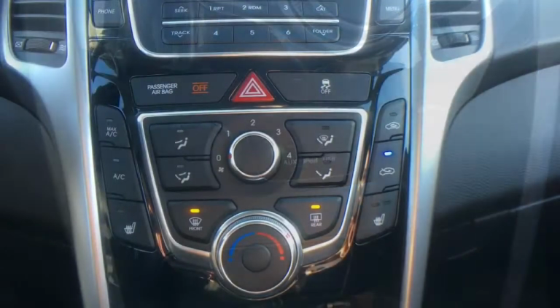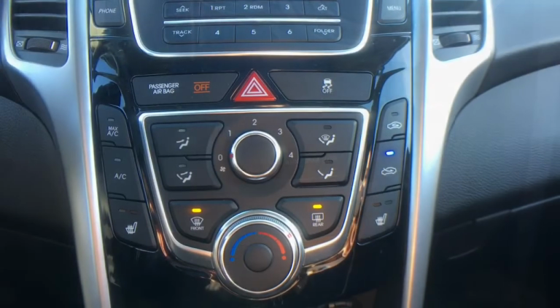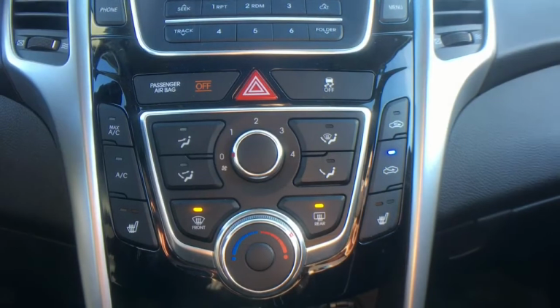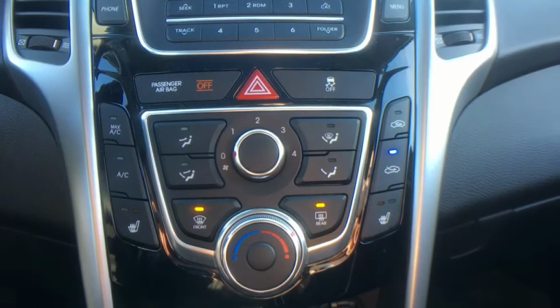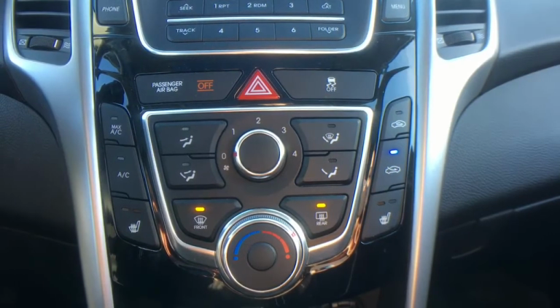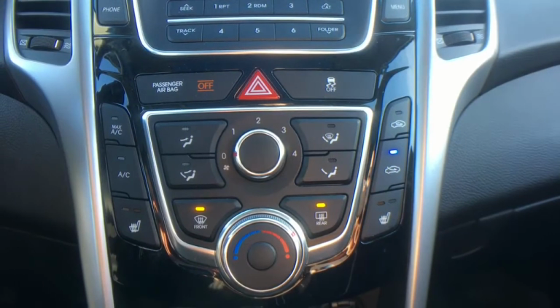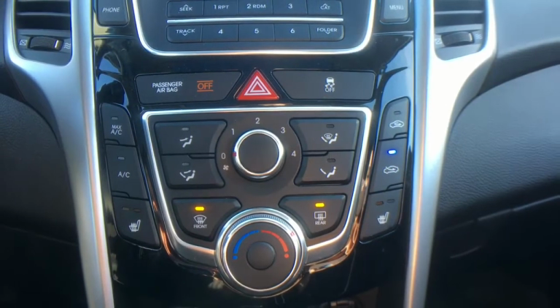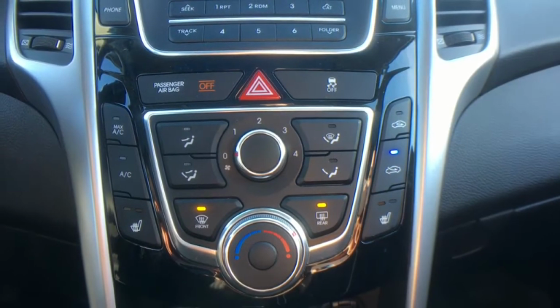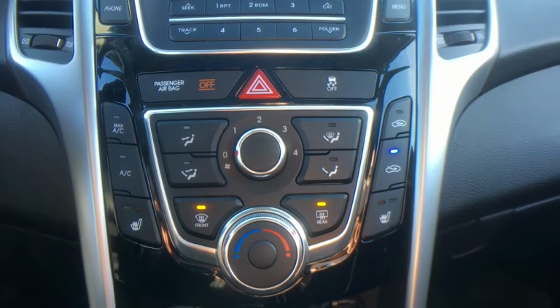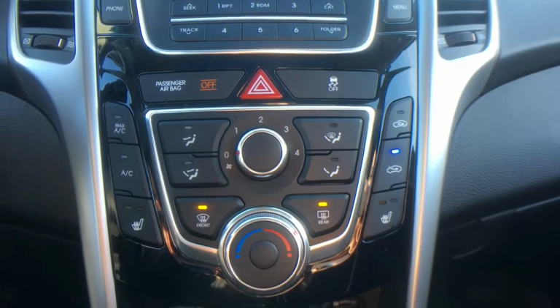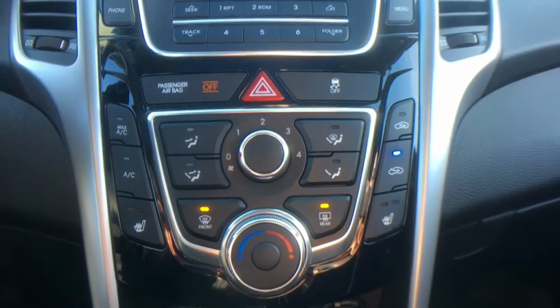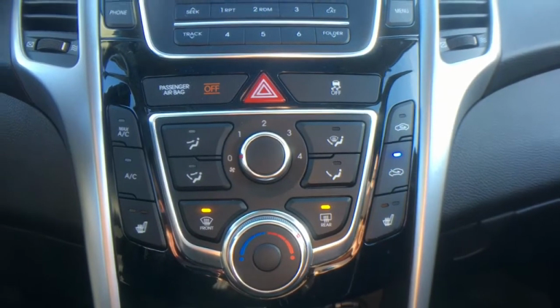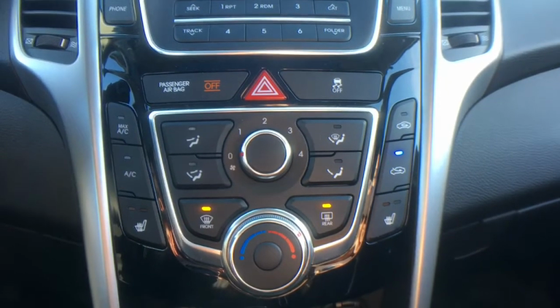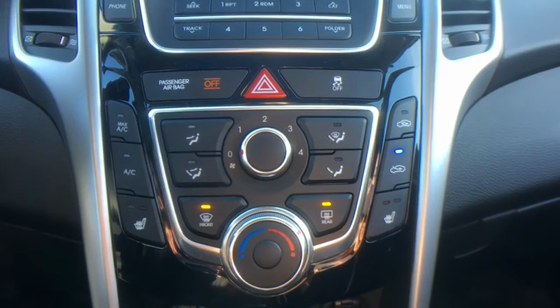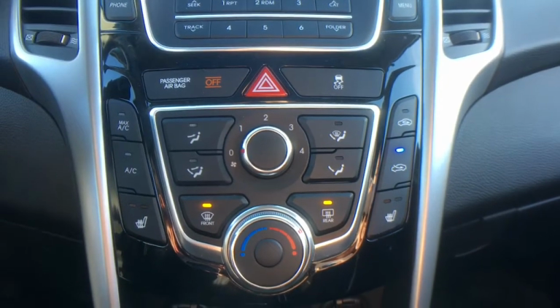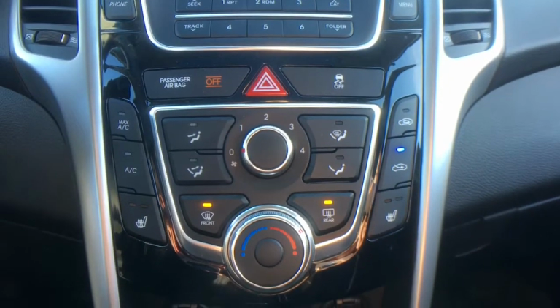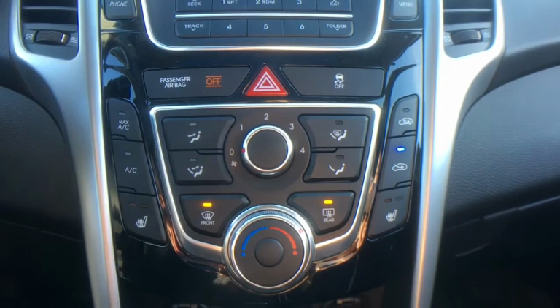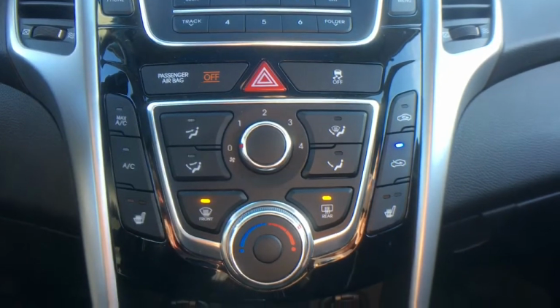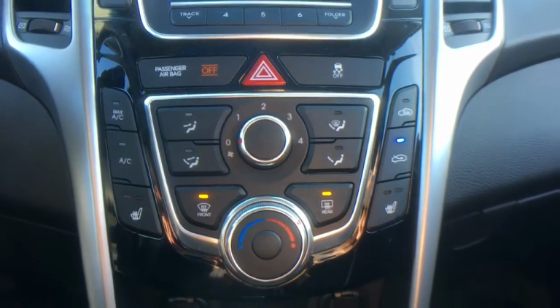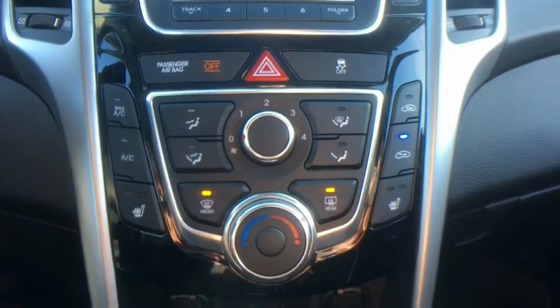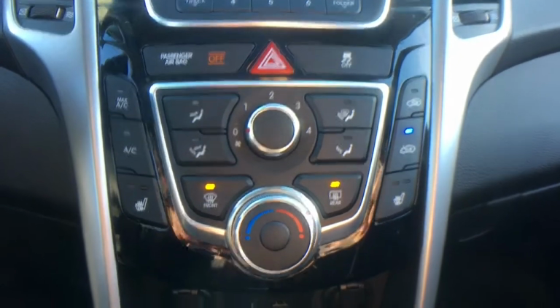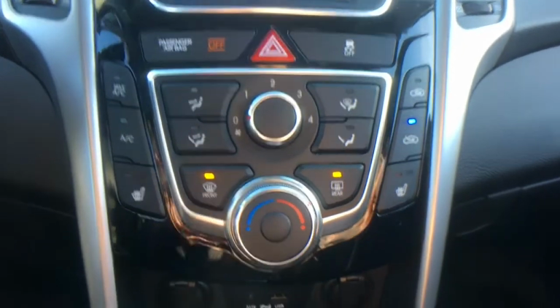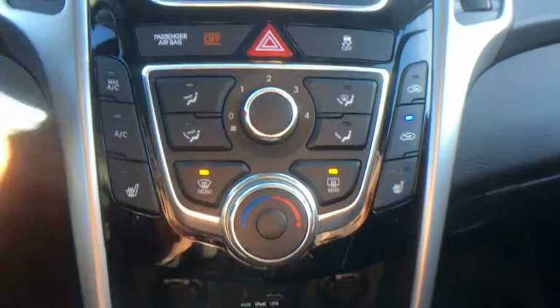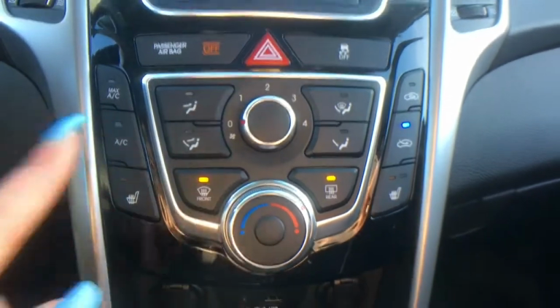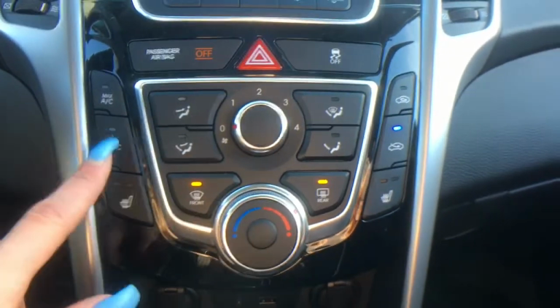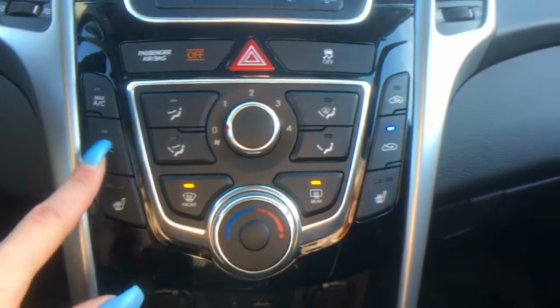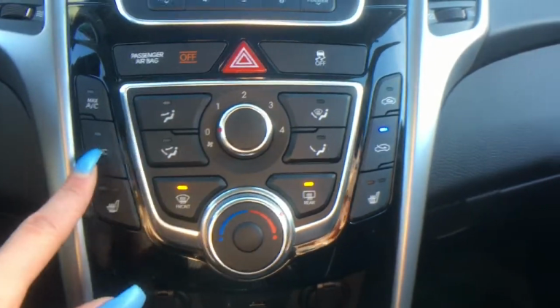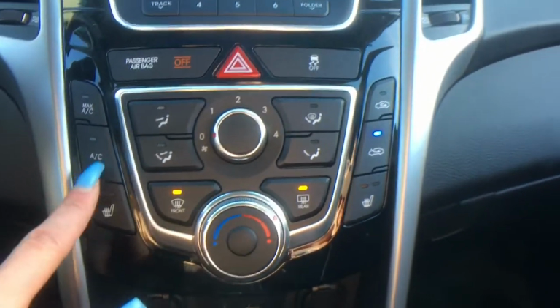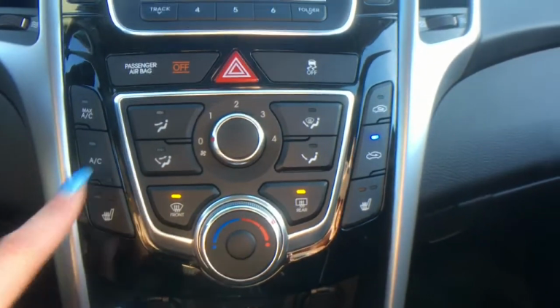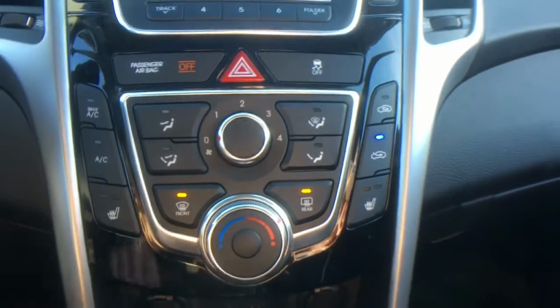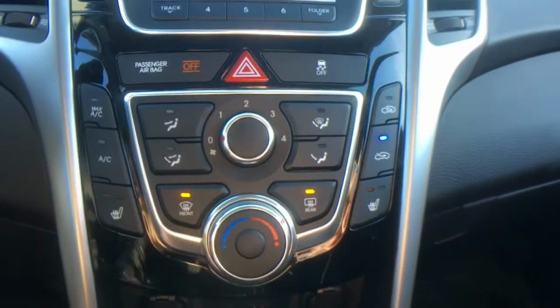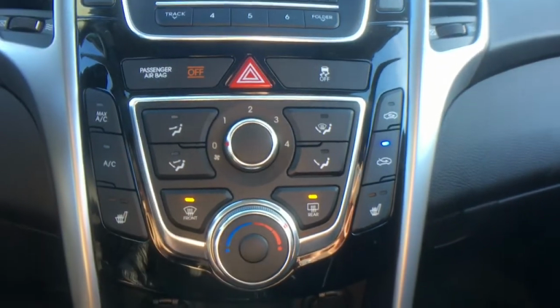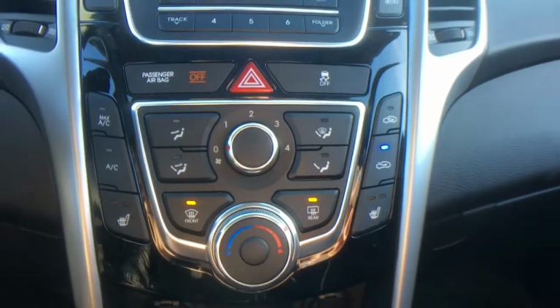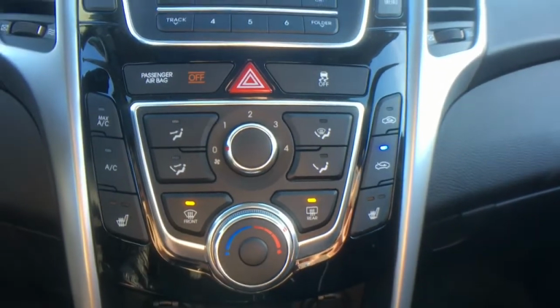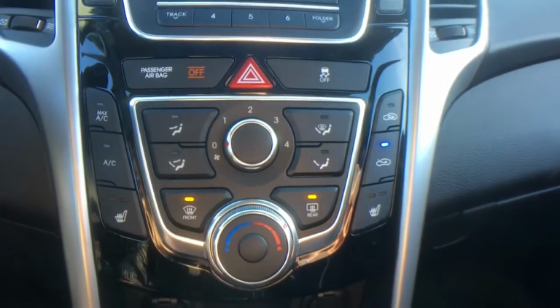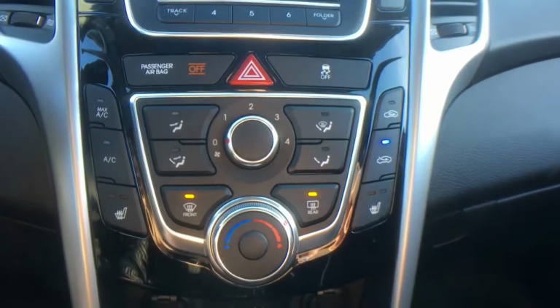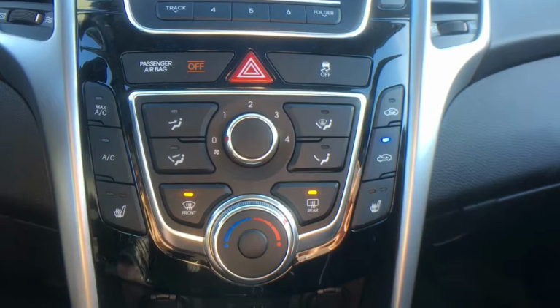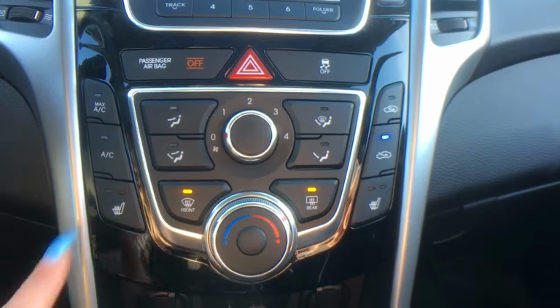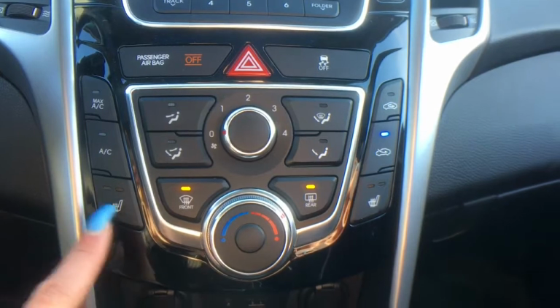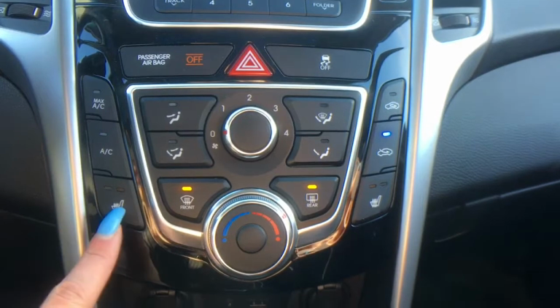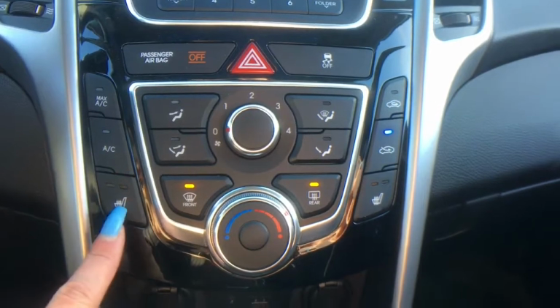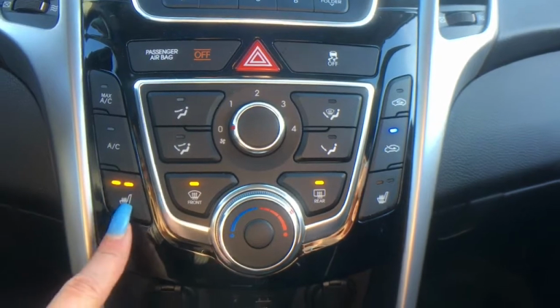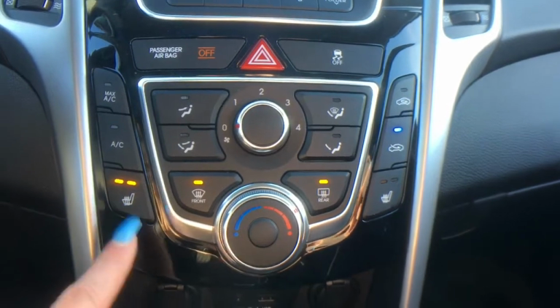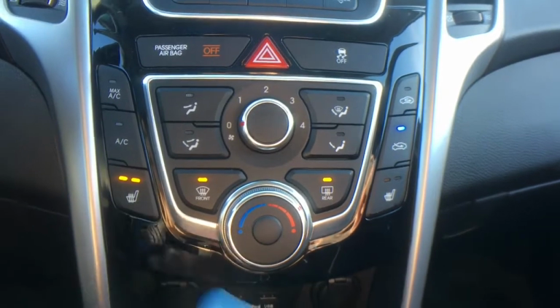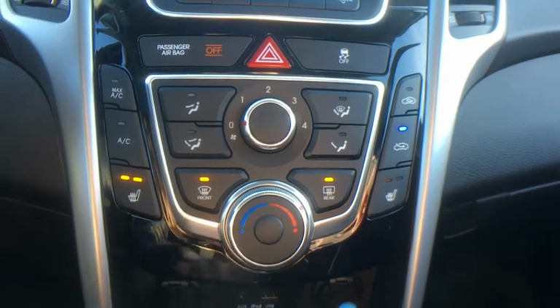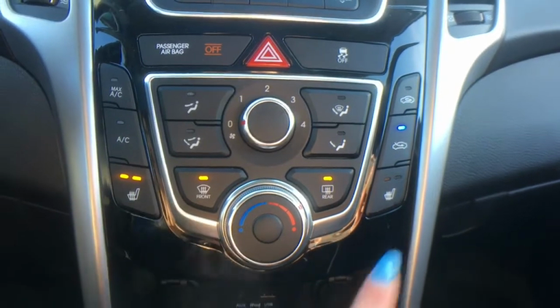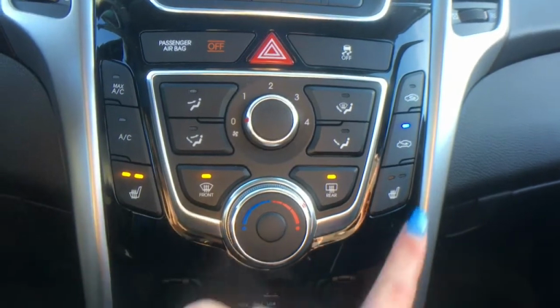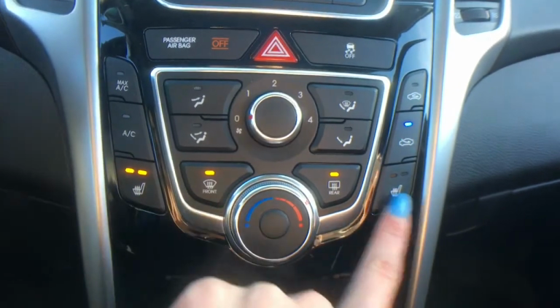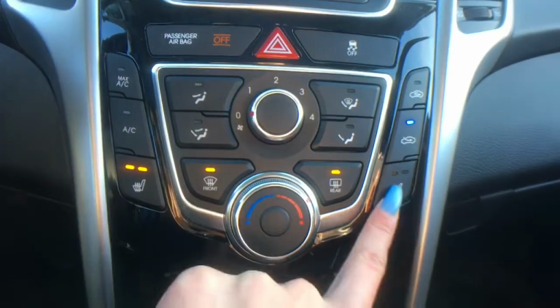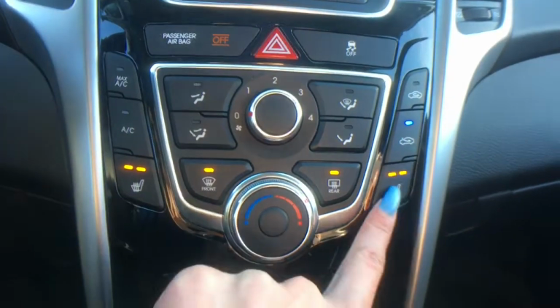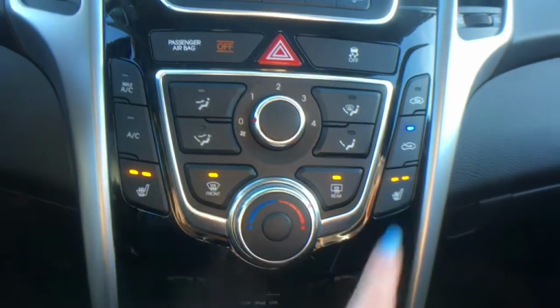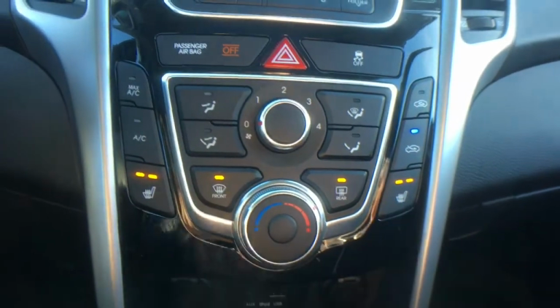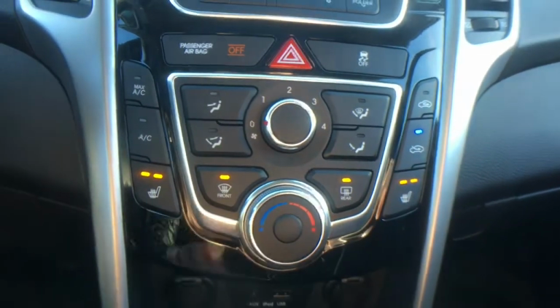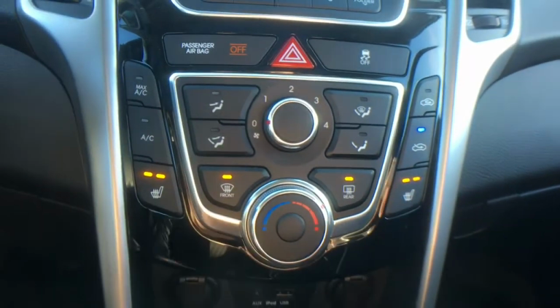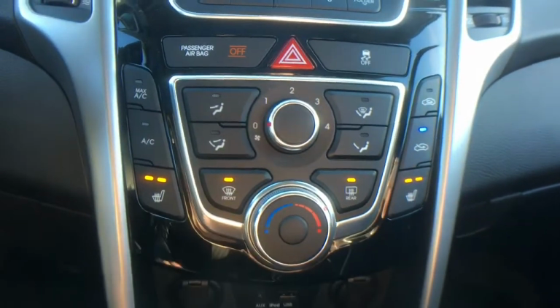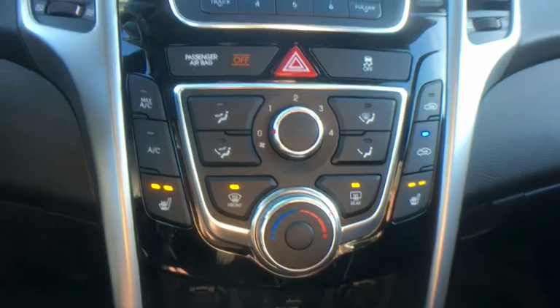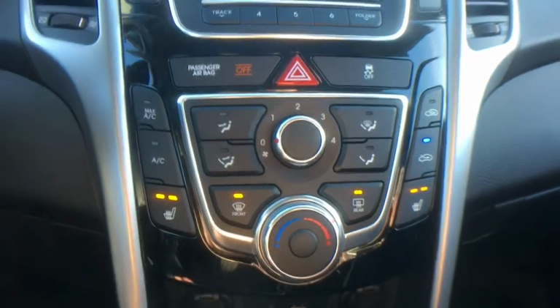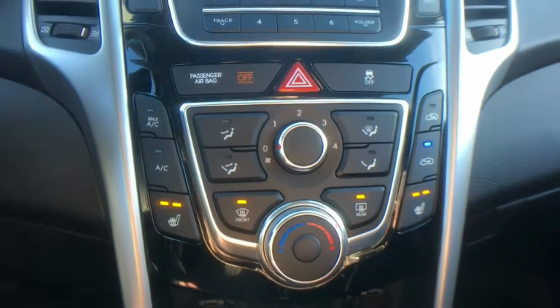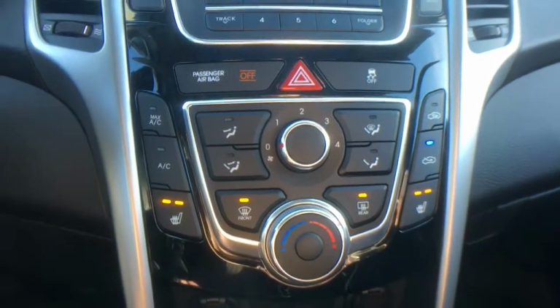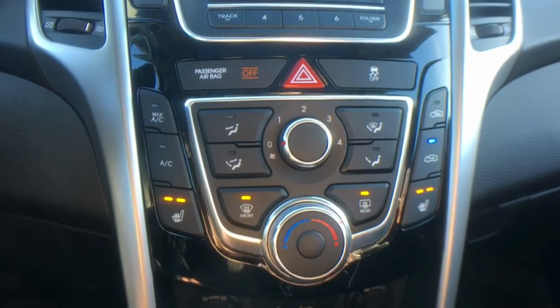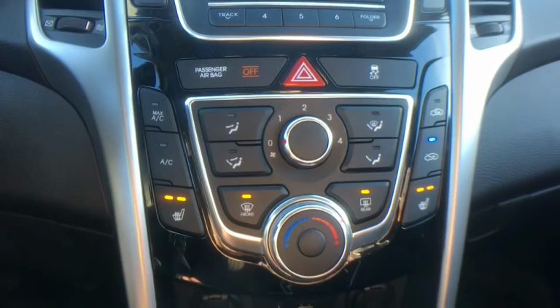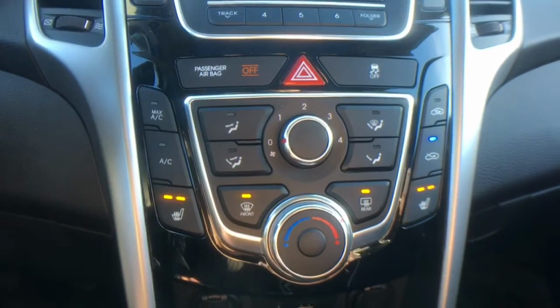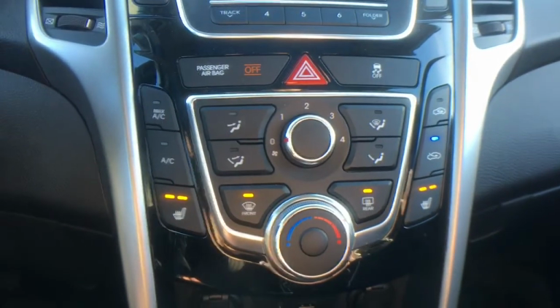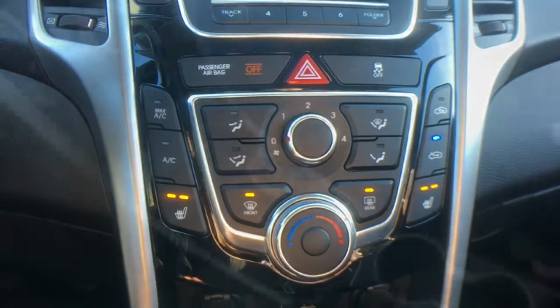Moving downwards we've got your climate control, which of course includes air conditioning. We've also got two levels of heated seats for both front passengers.